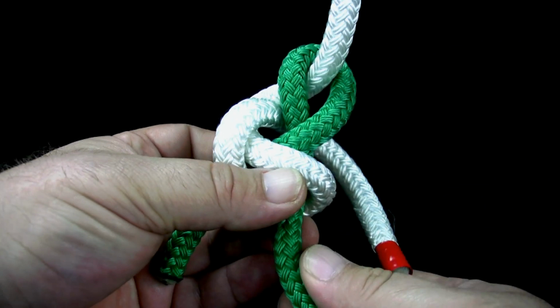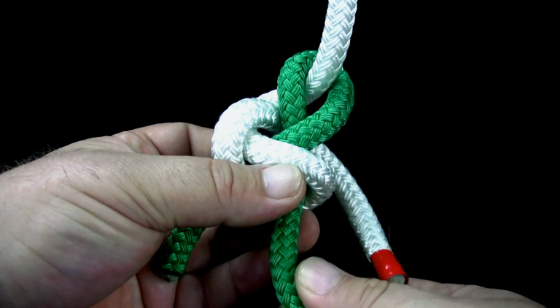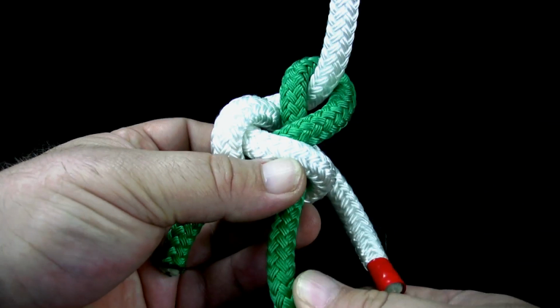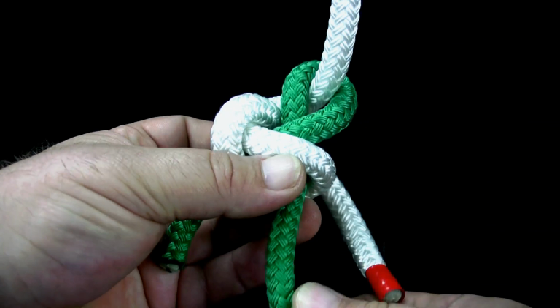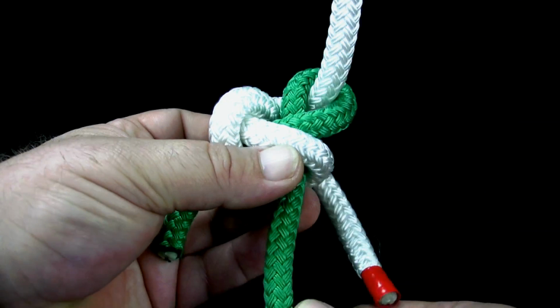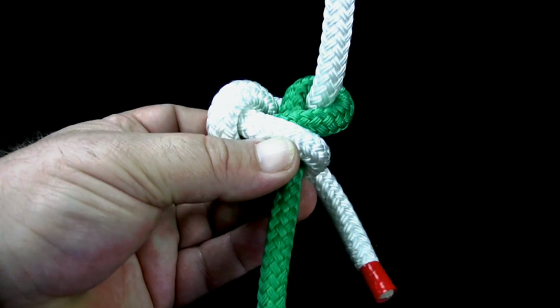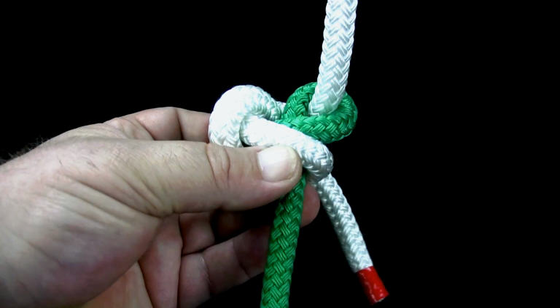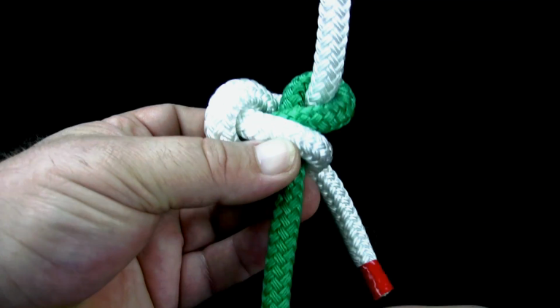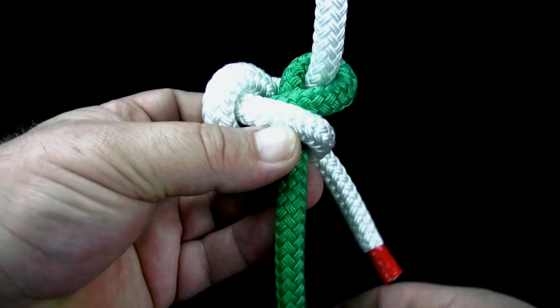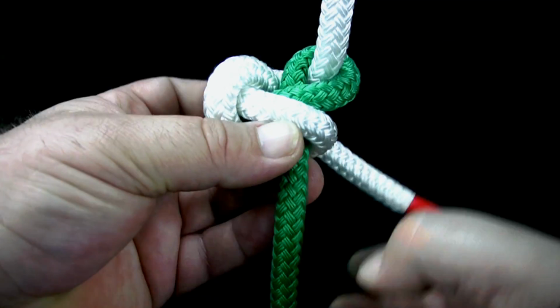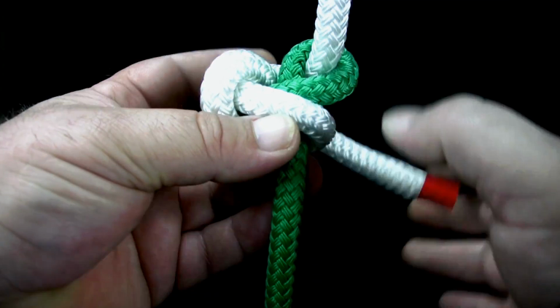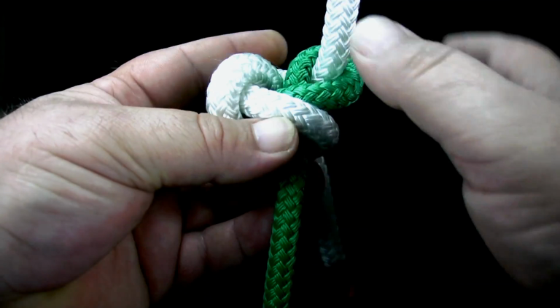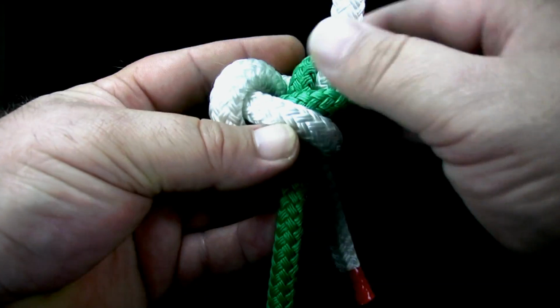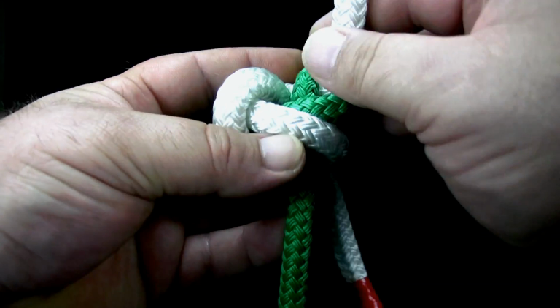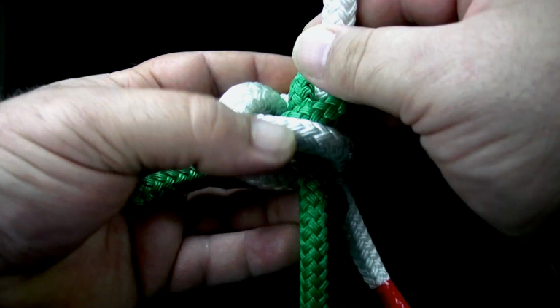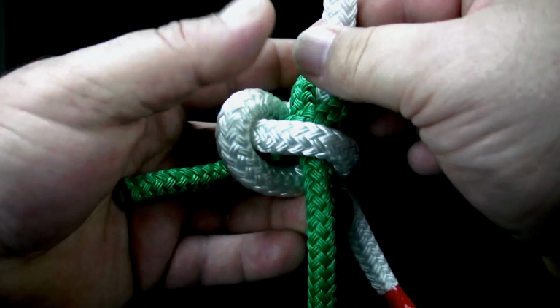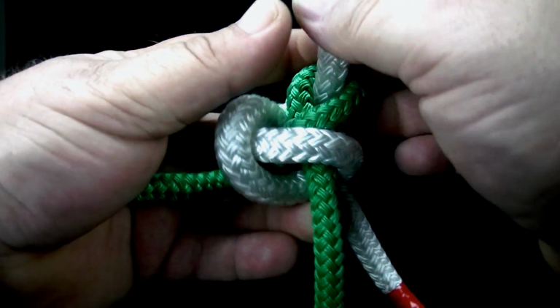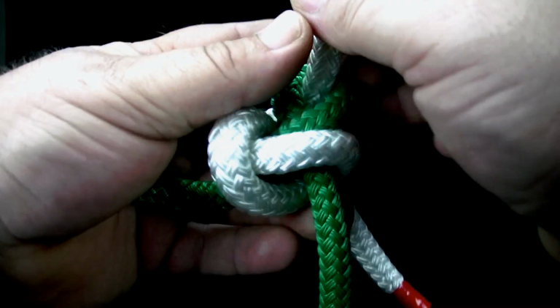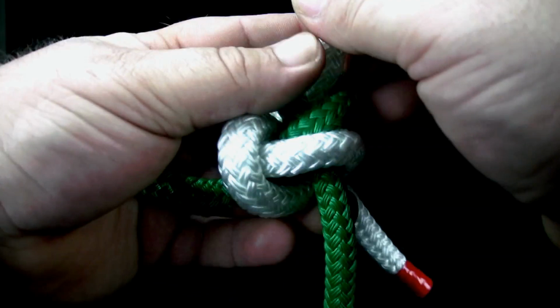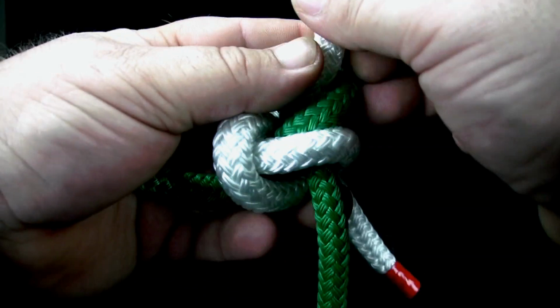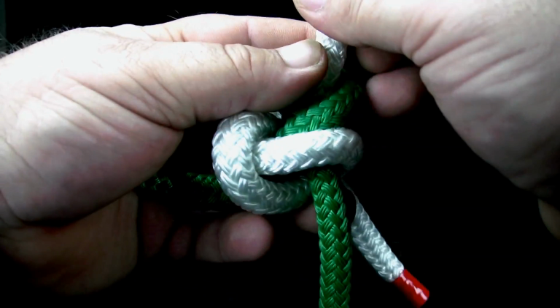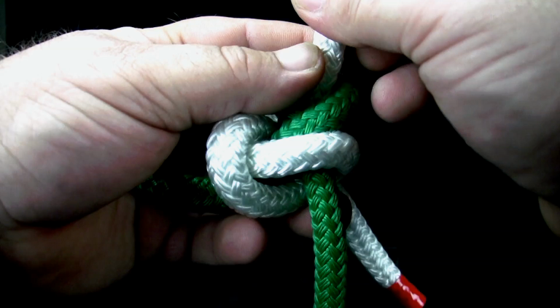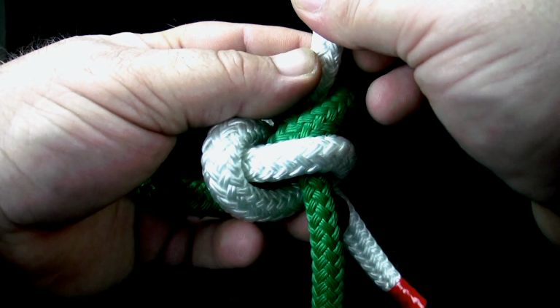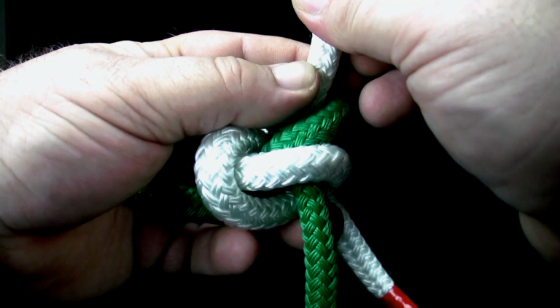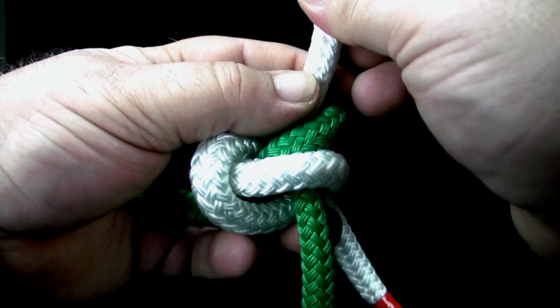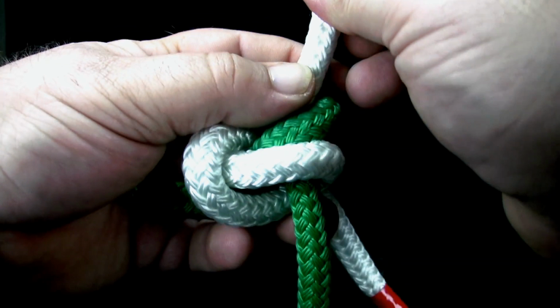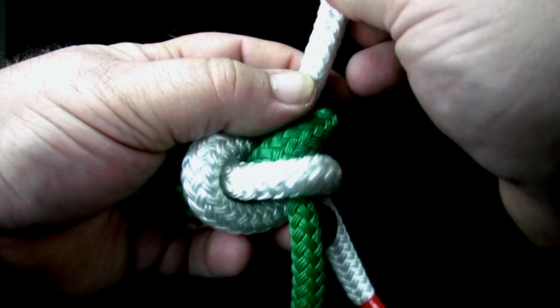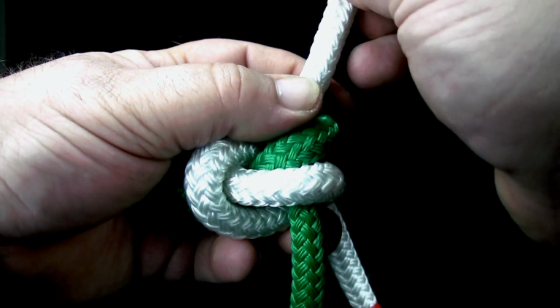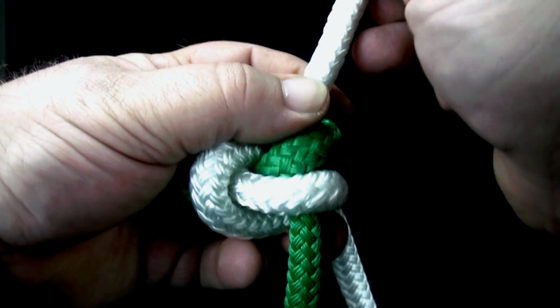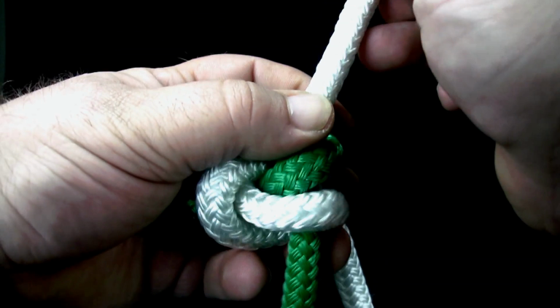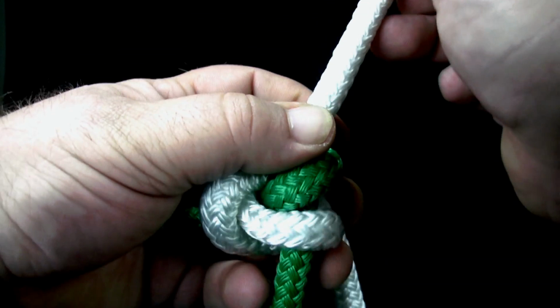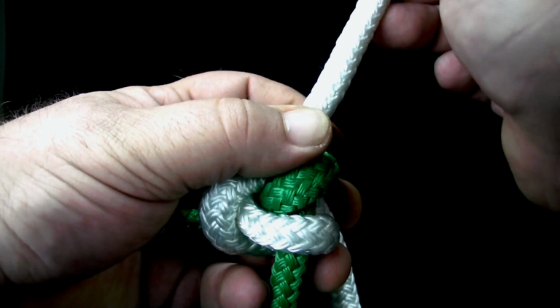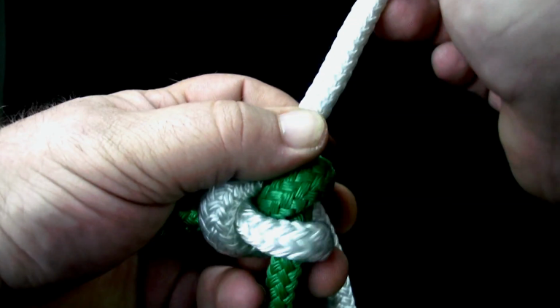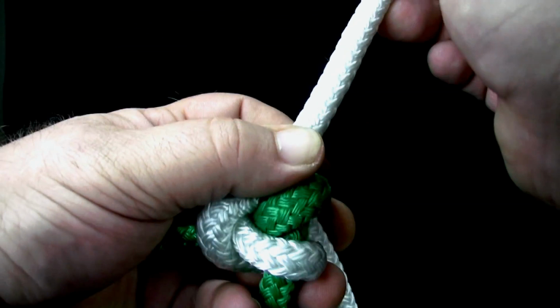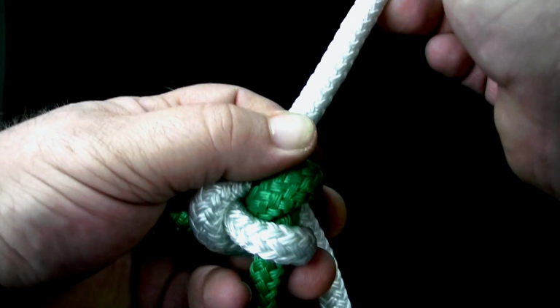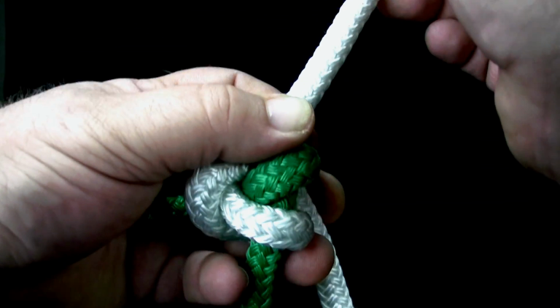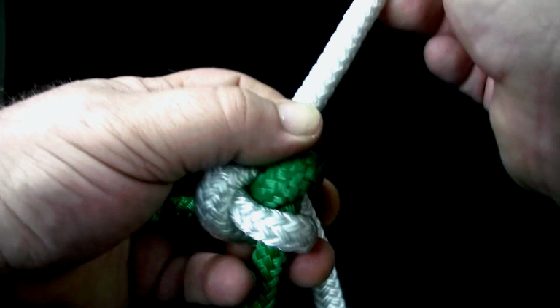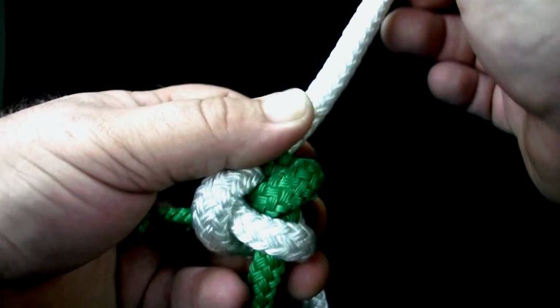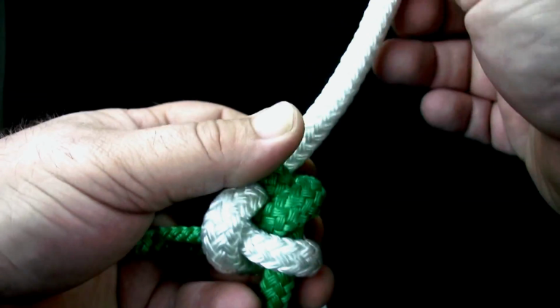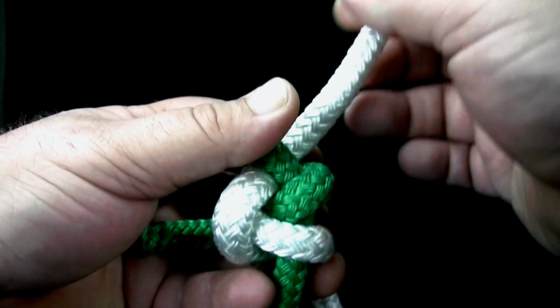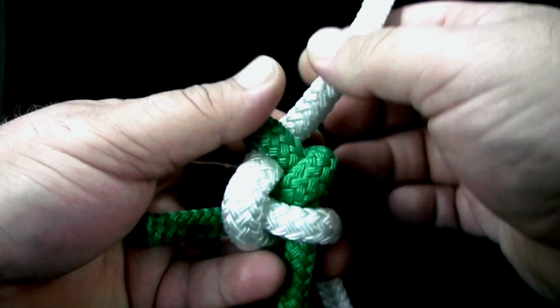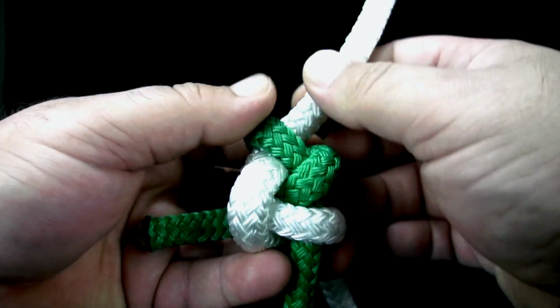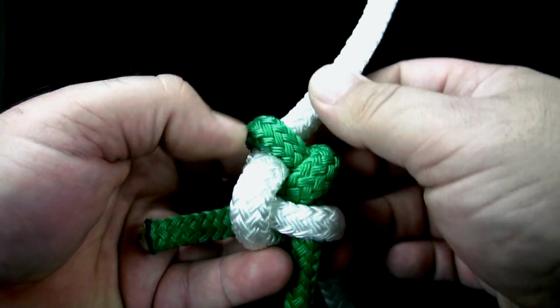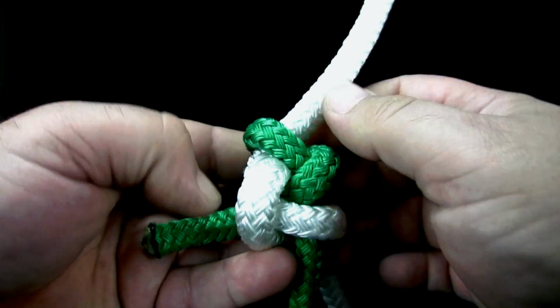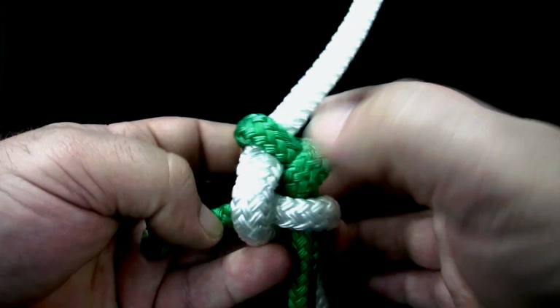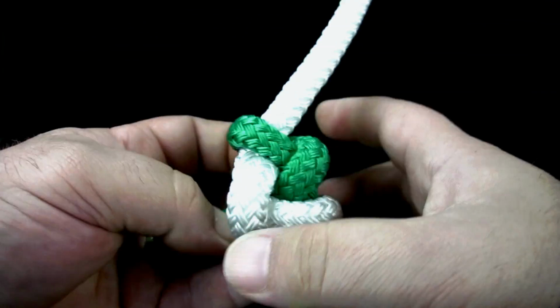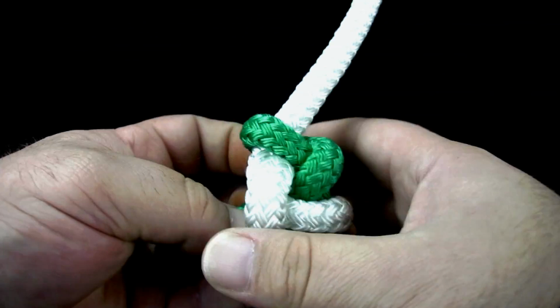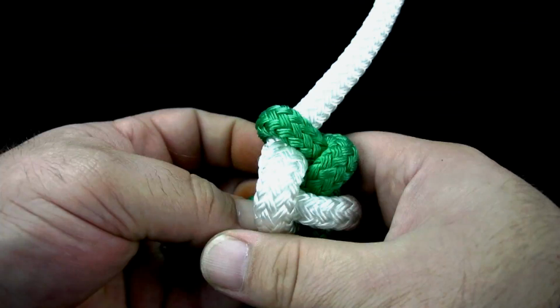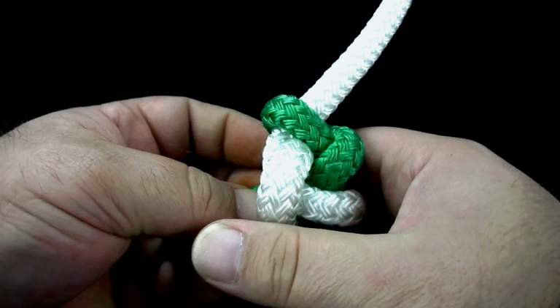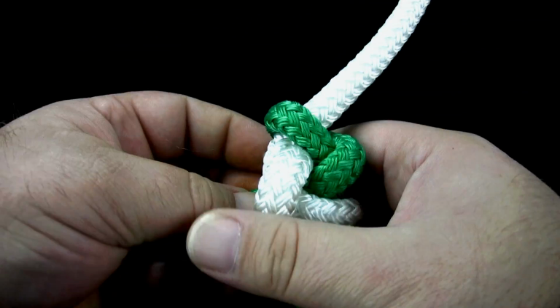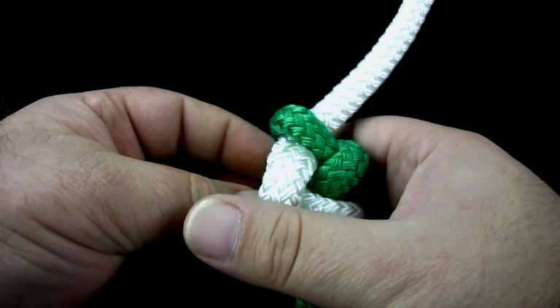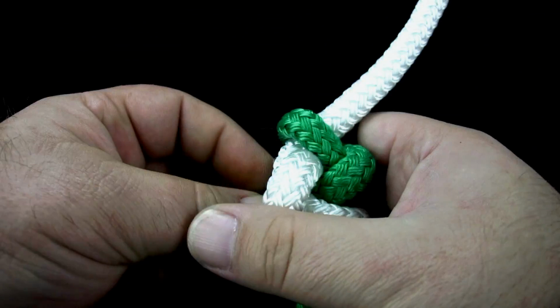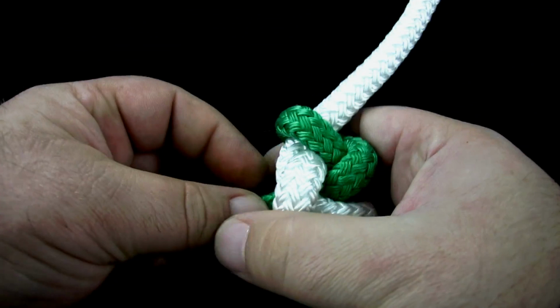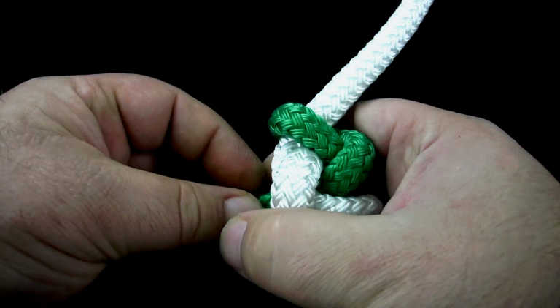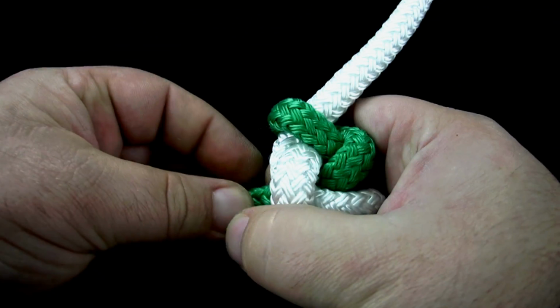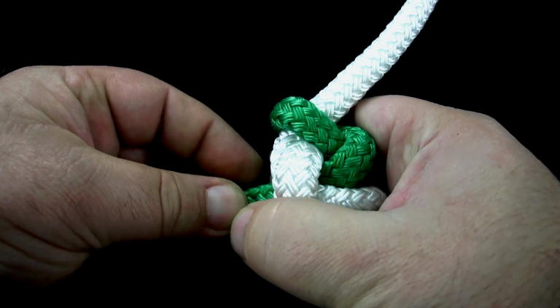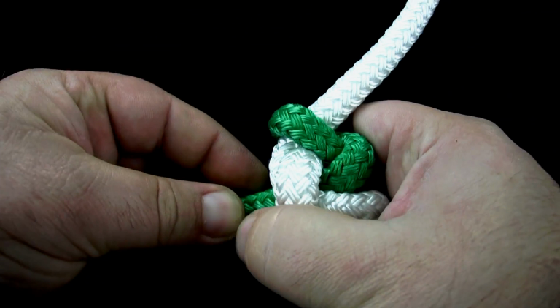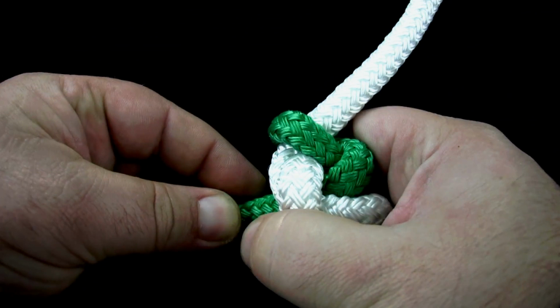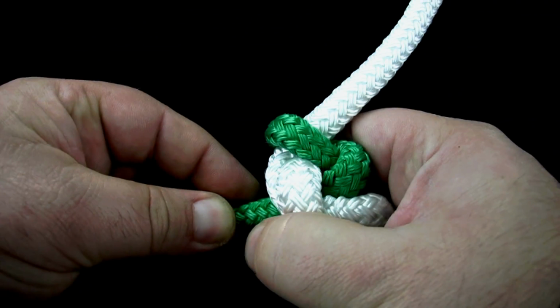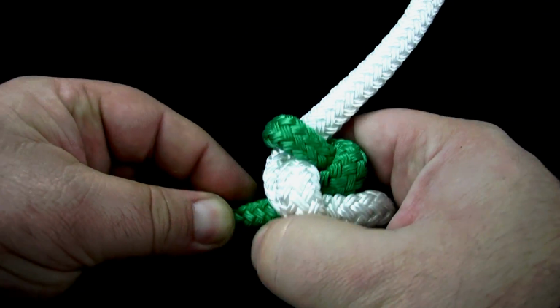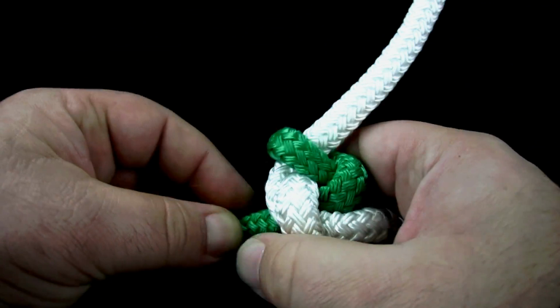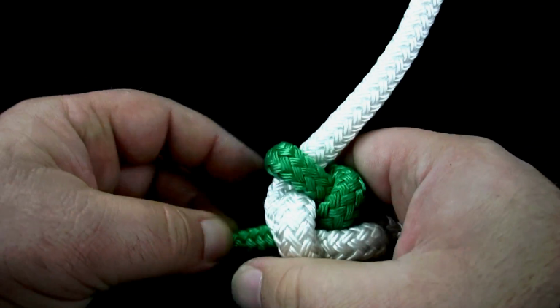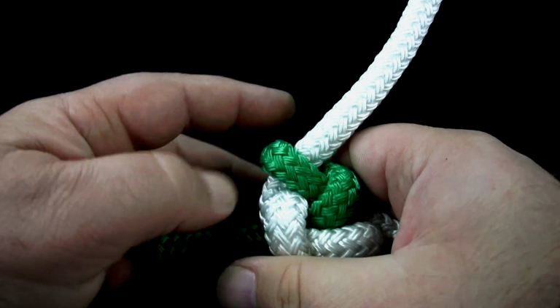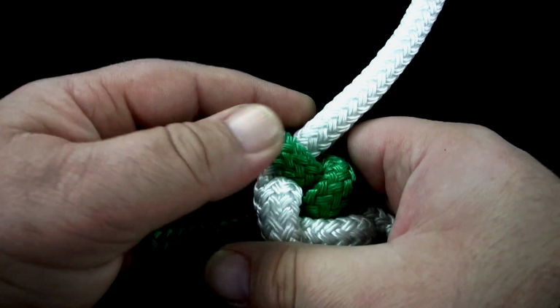Carefully work the knot while pulling on both ends and both standing parts as you tighten the knot. Check the knot.